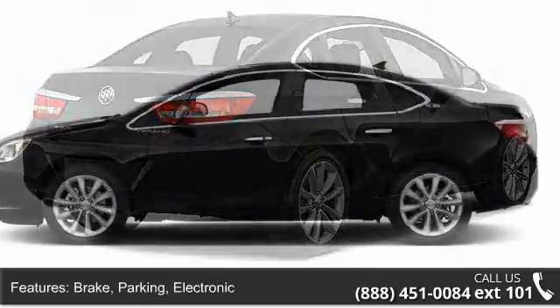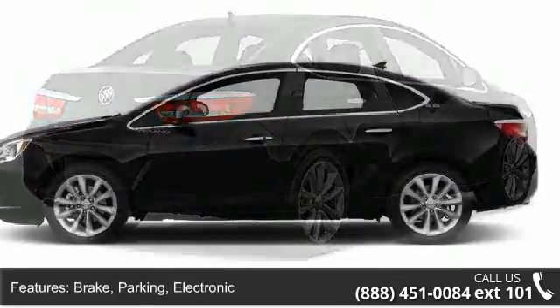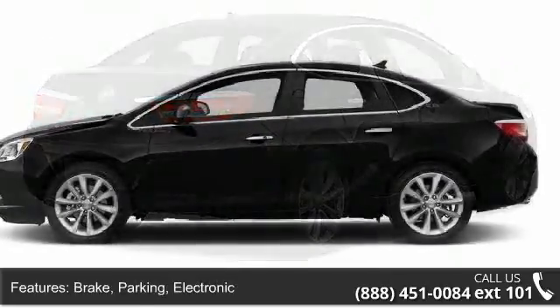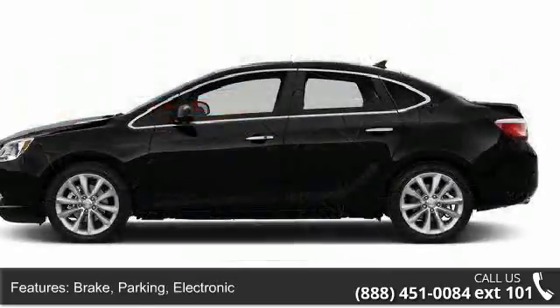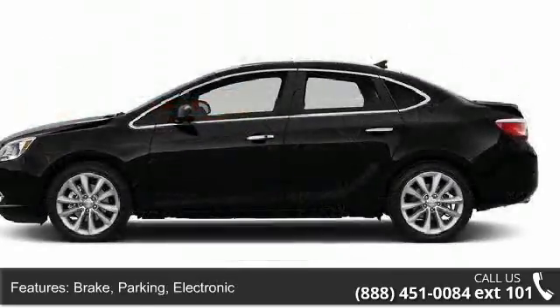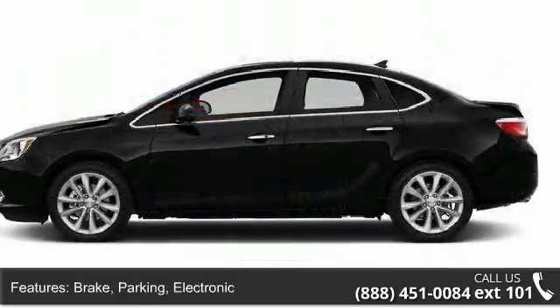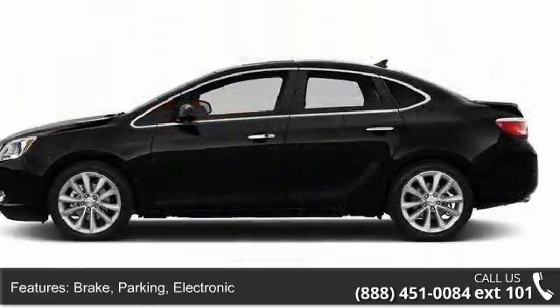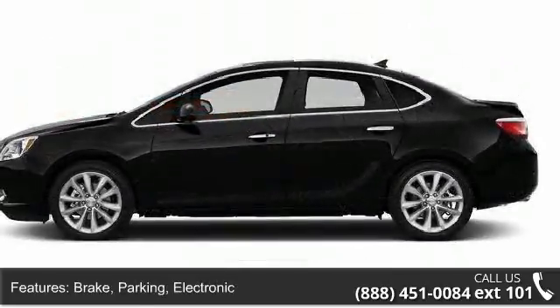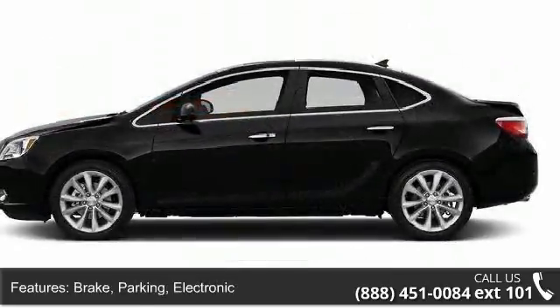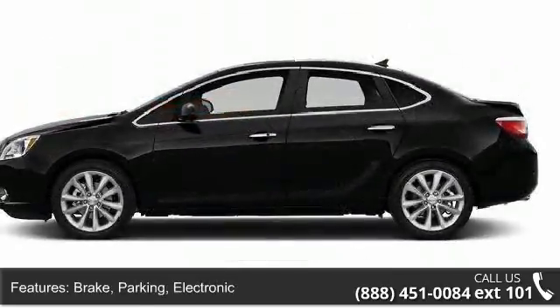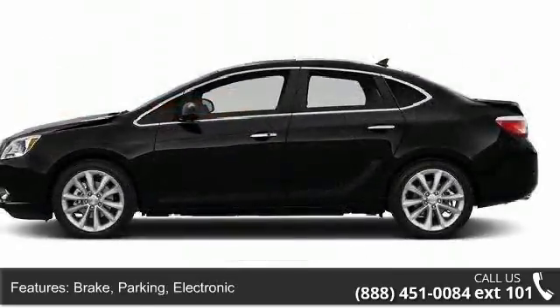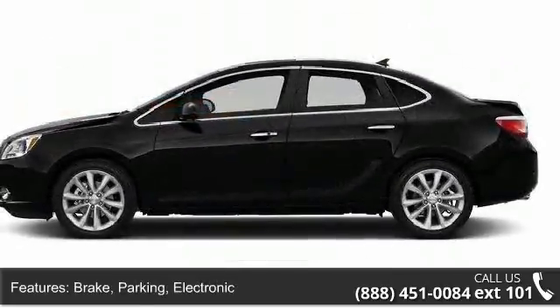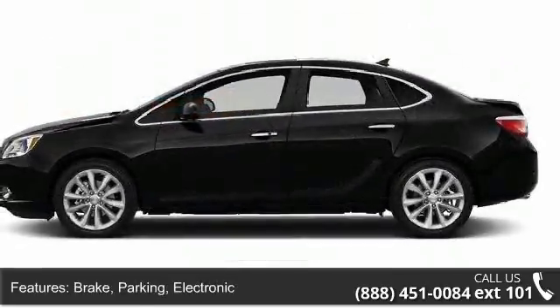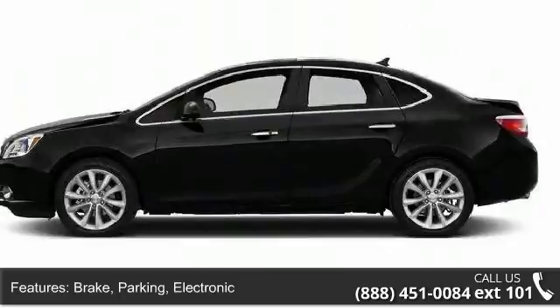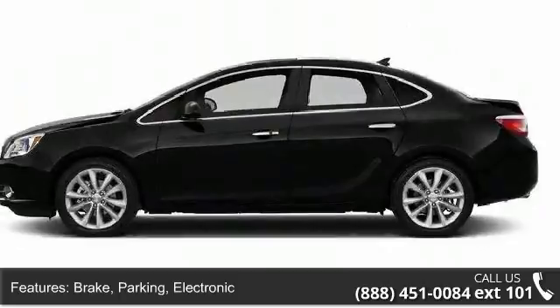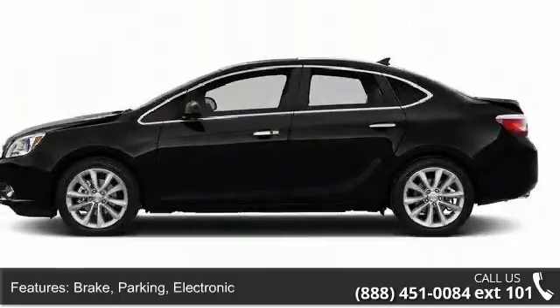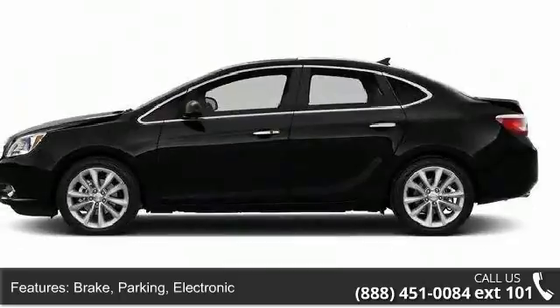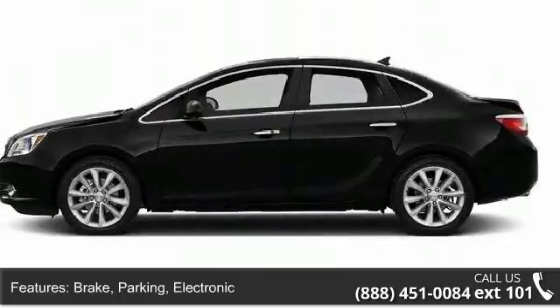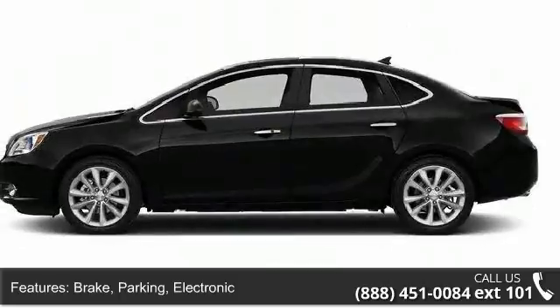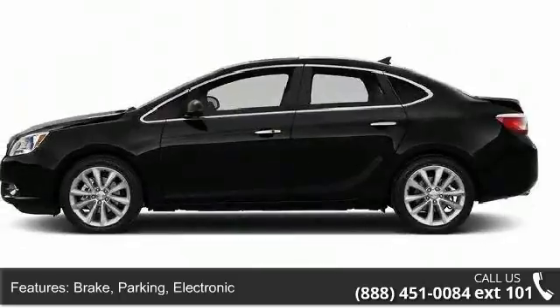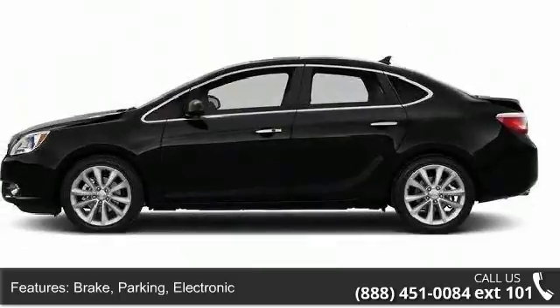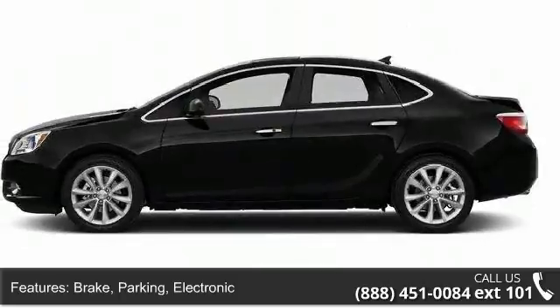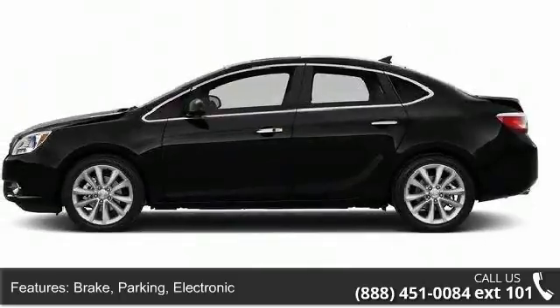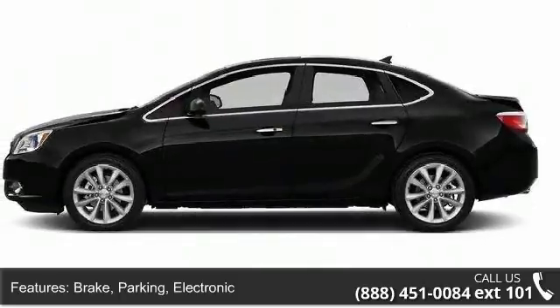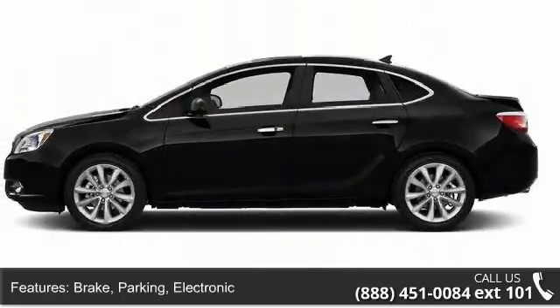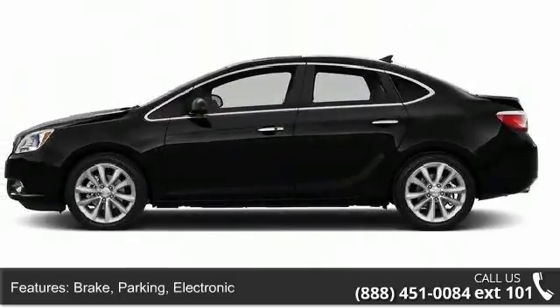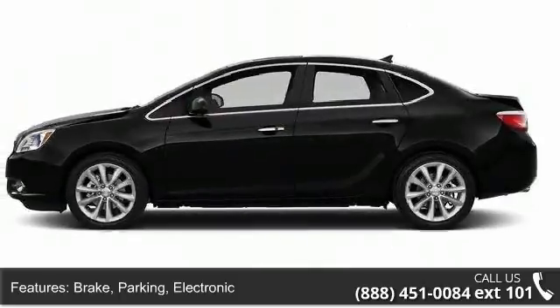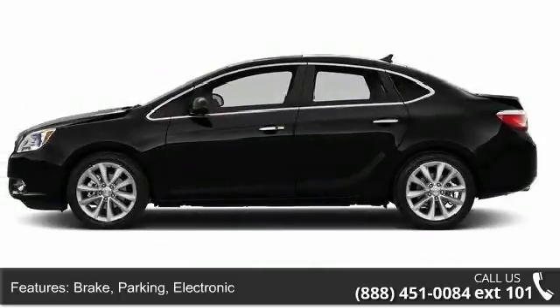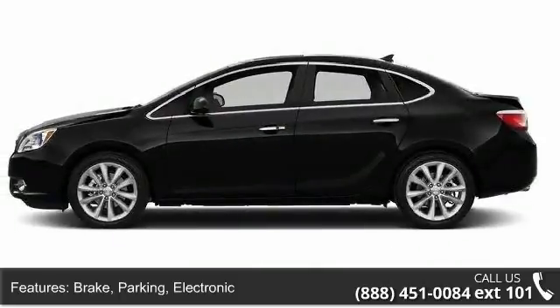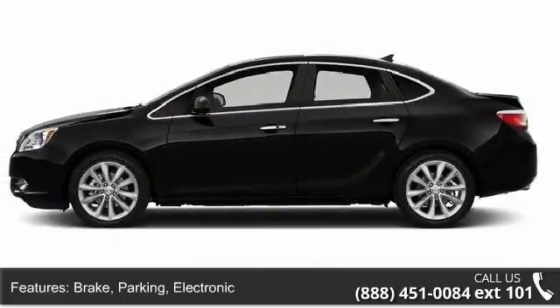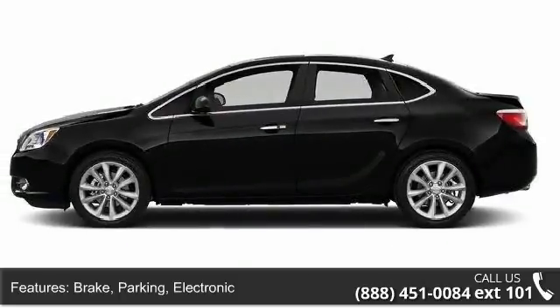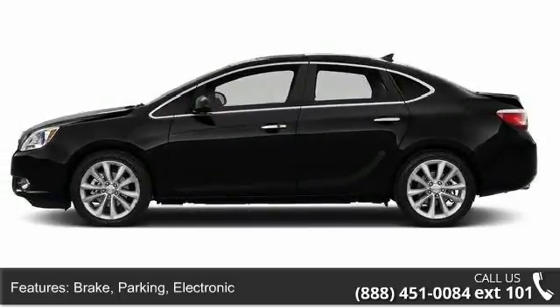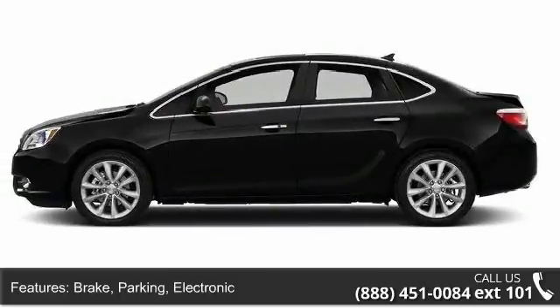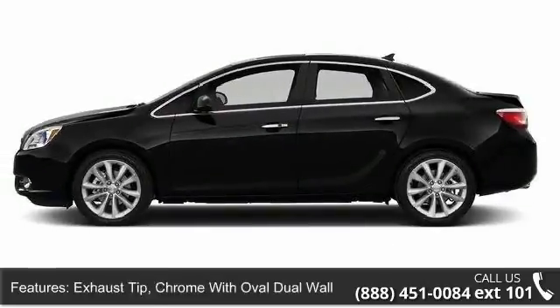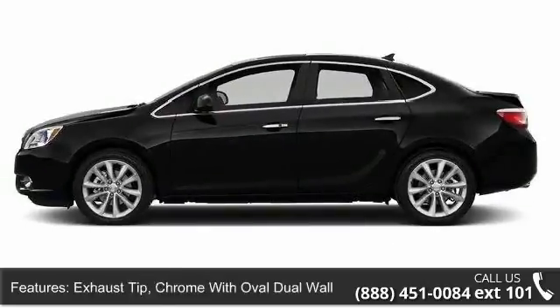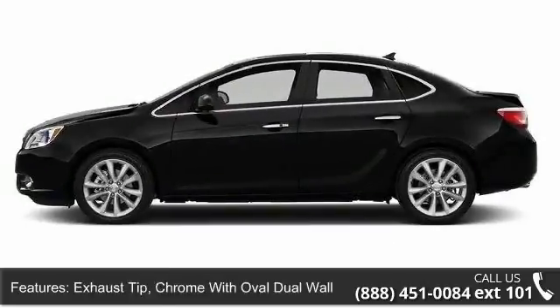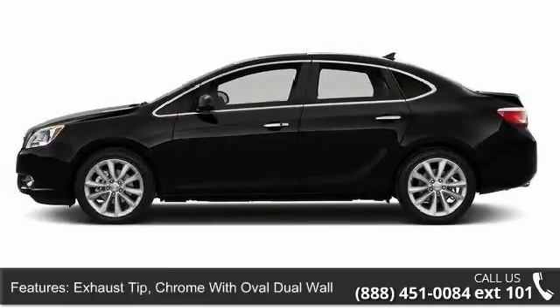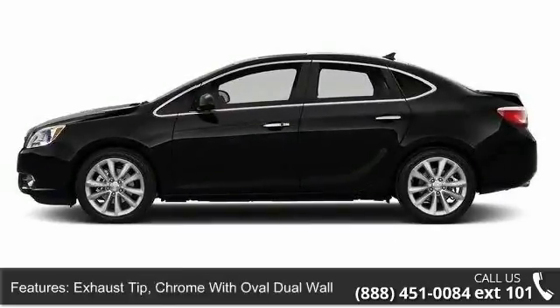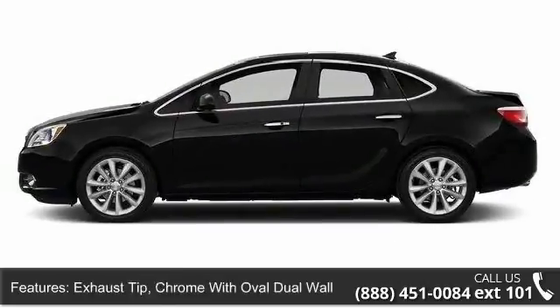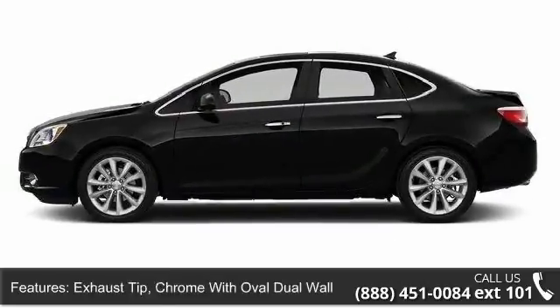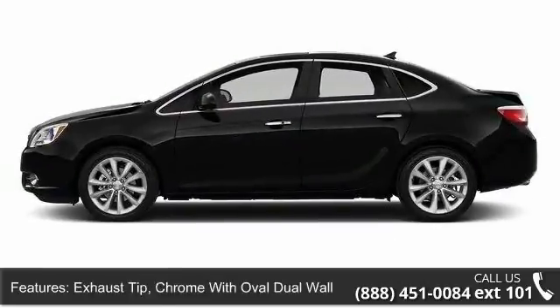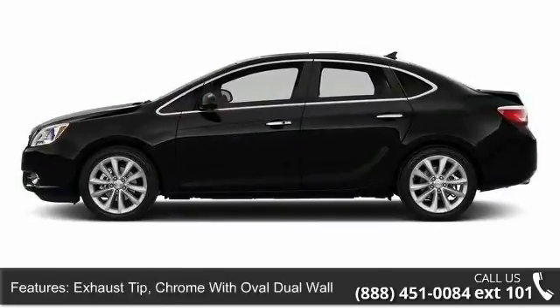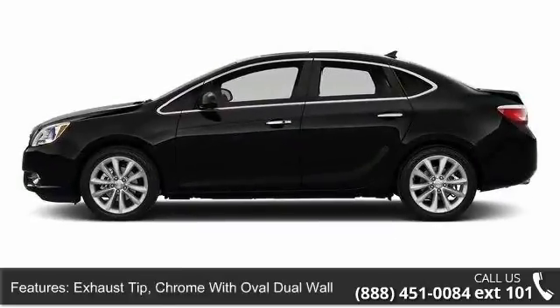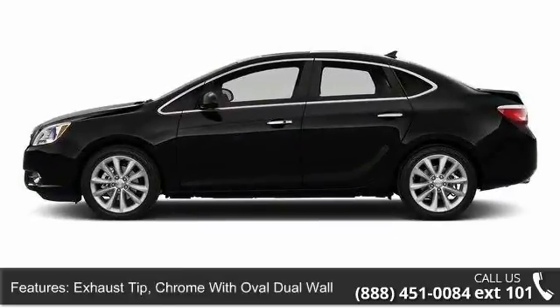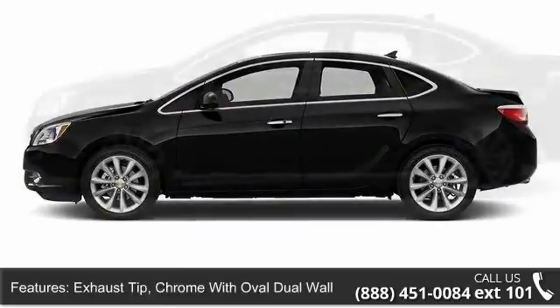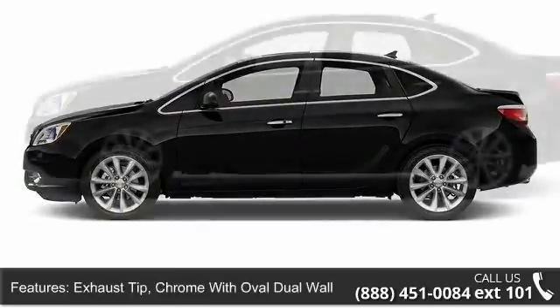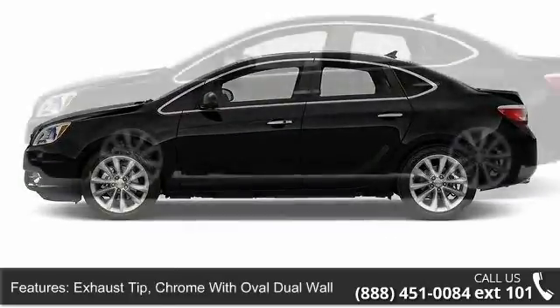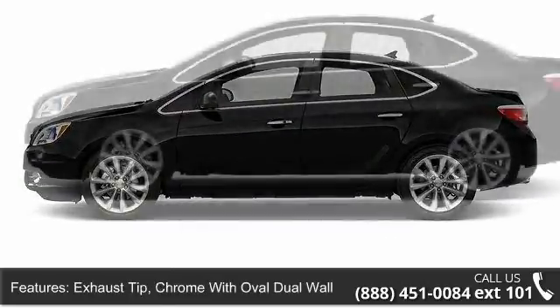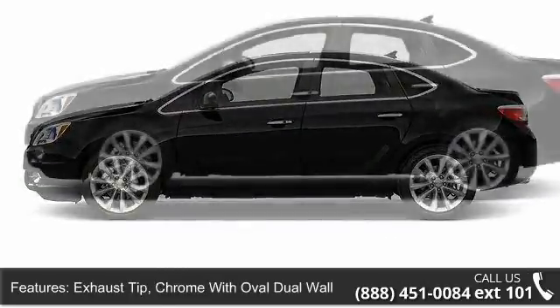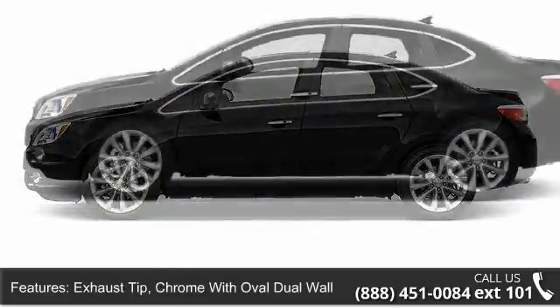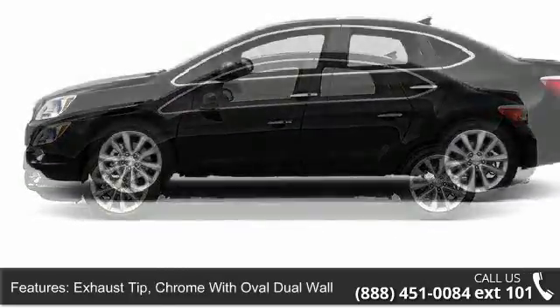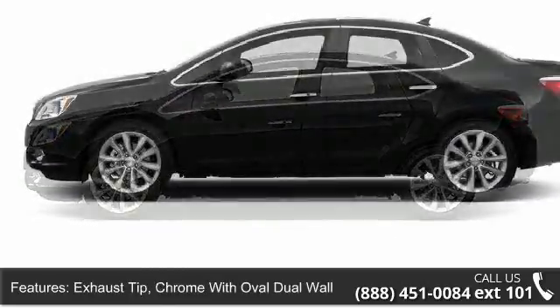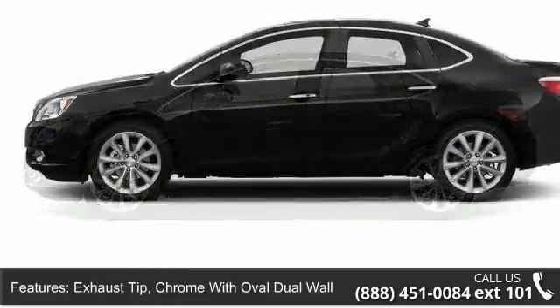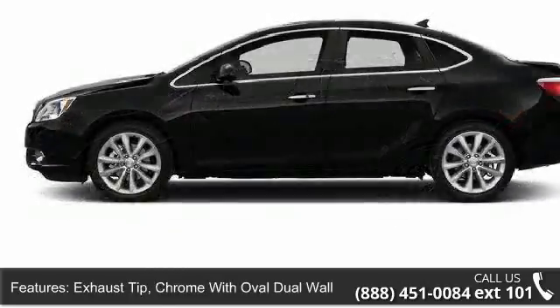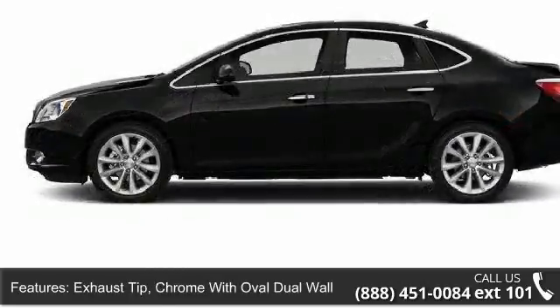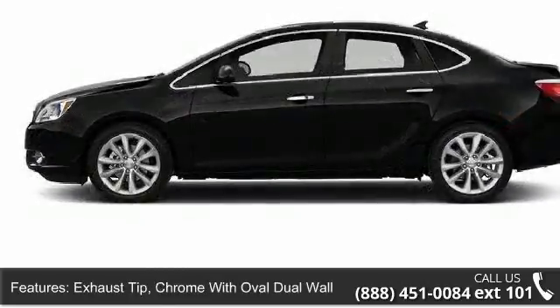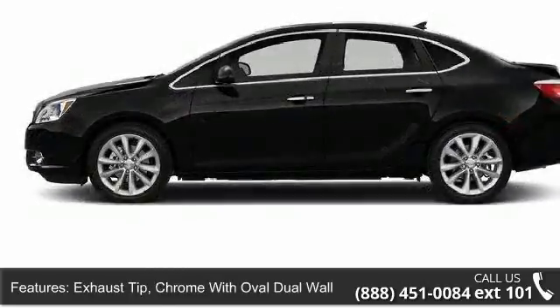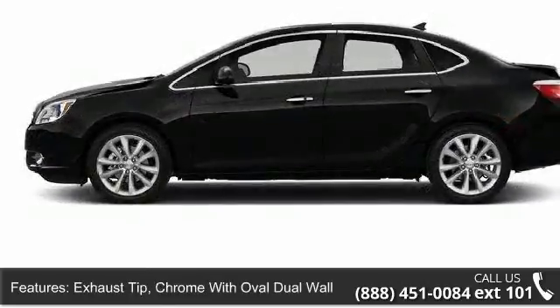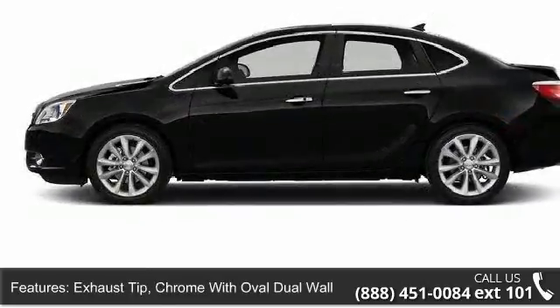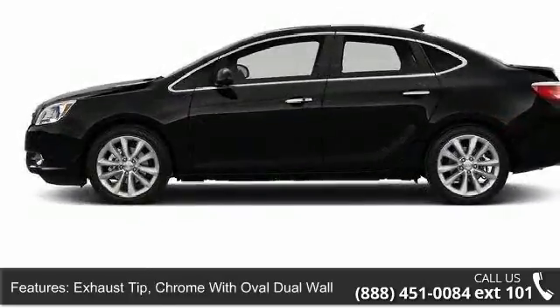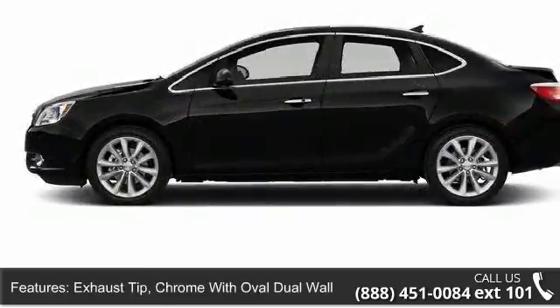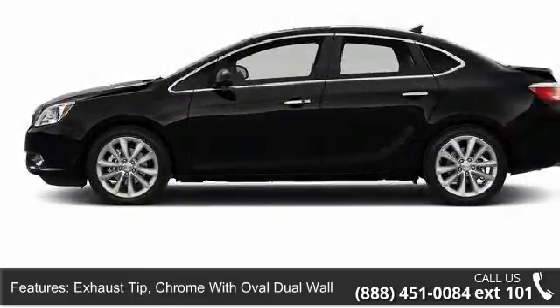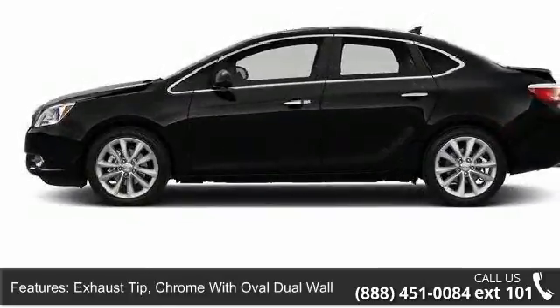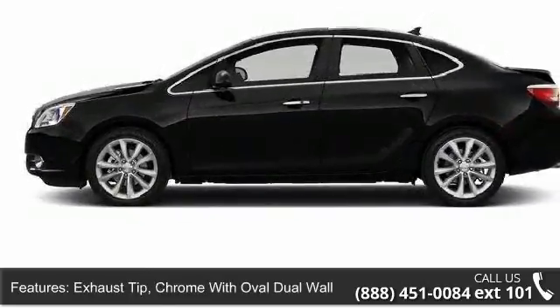Fog lamps: front halogen. Glass: solar absorbing windshield, solar absorbing.